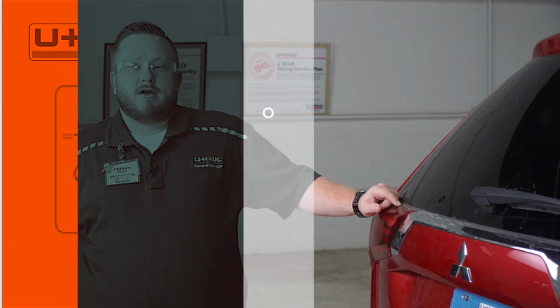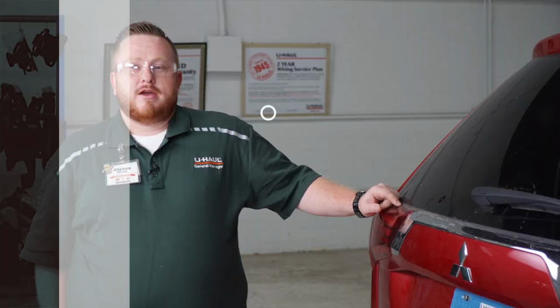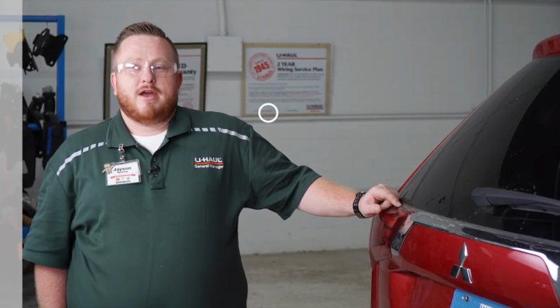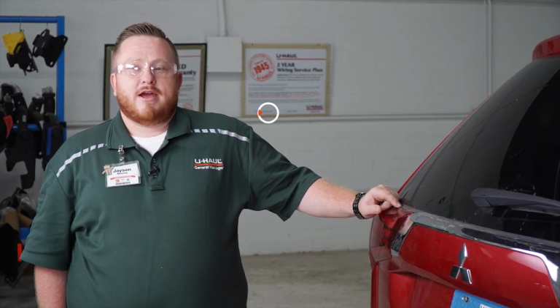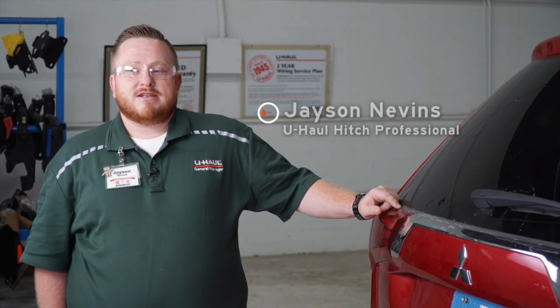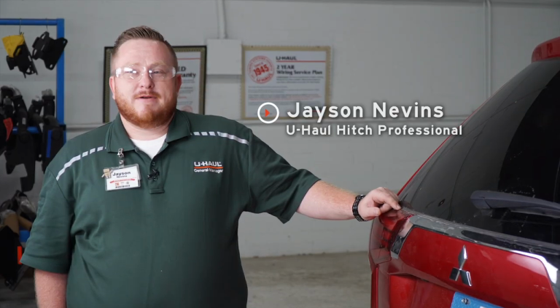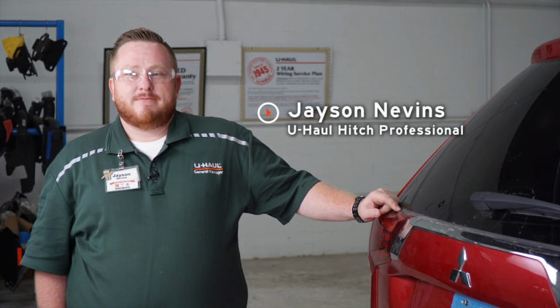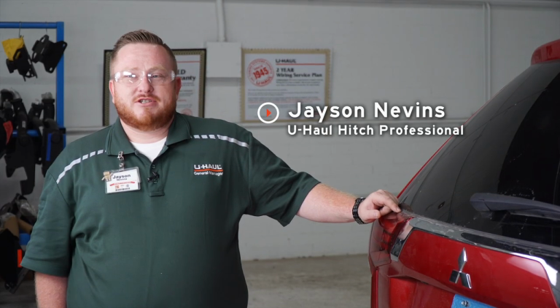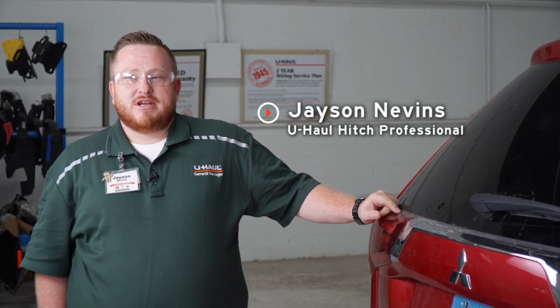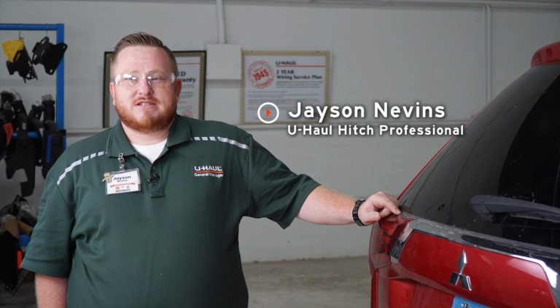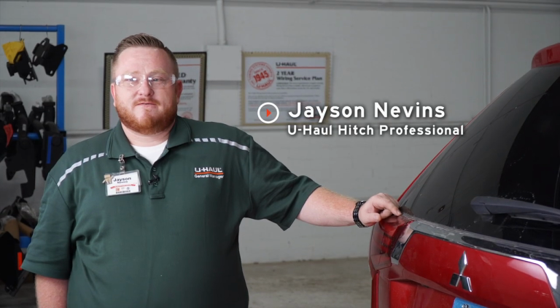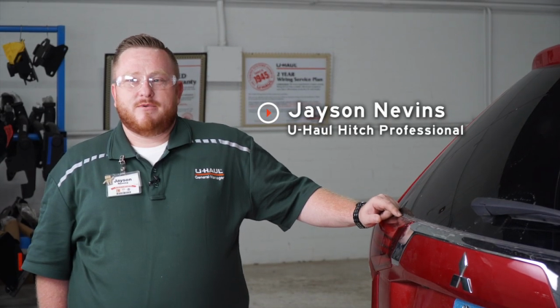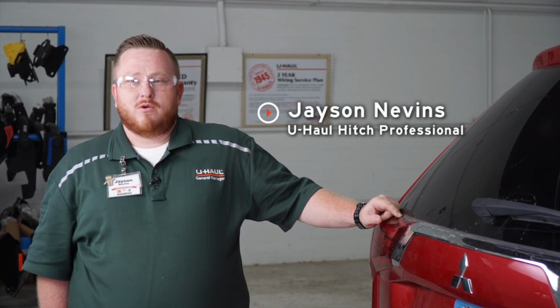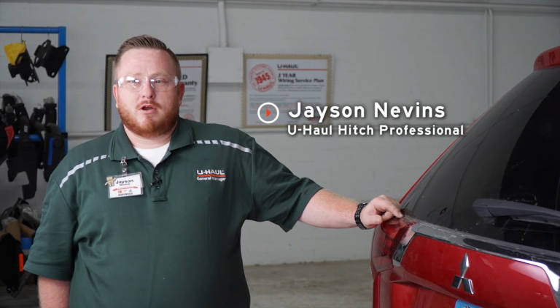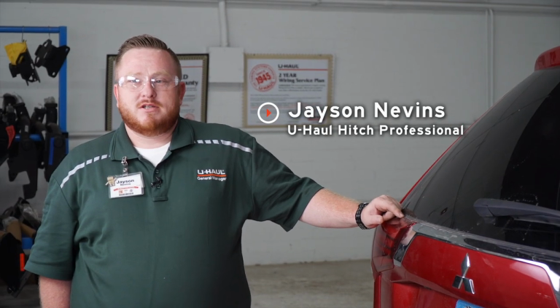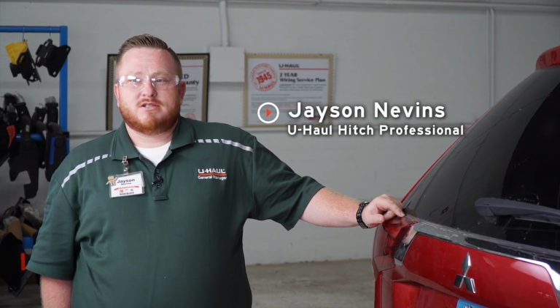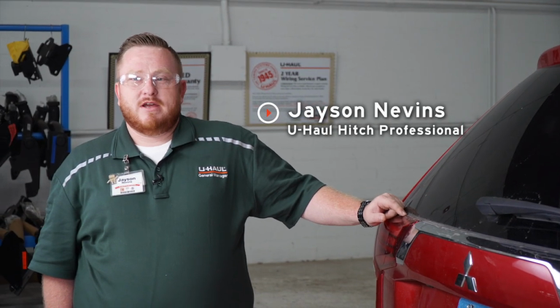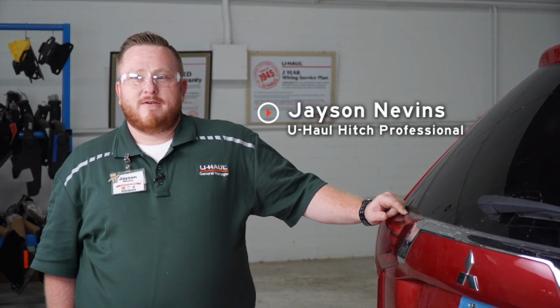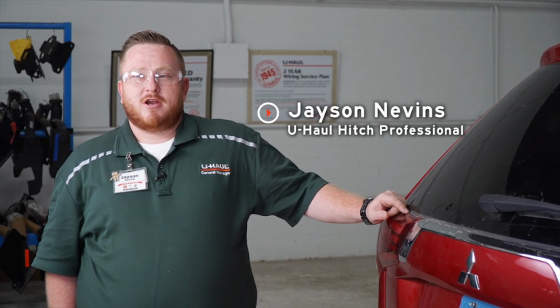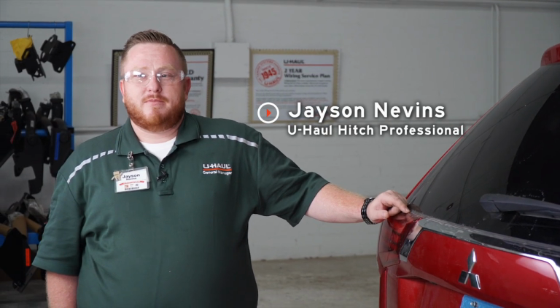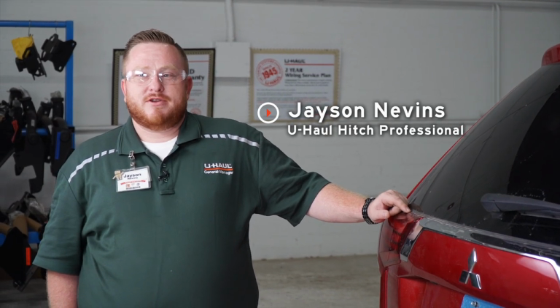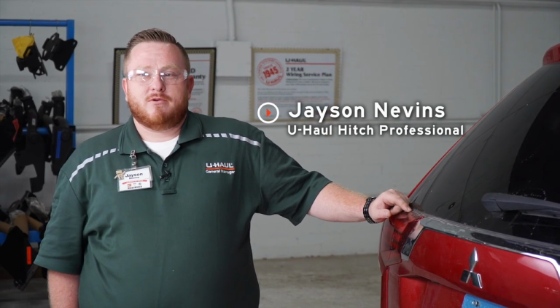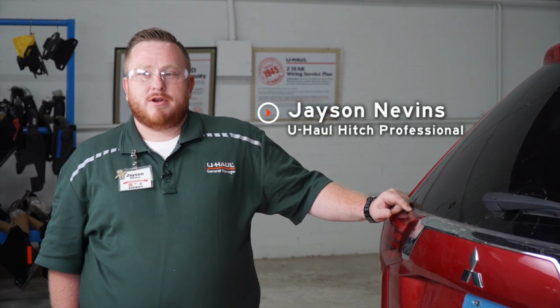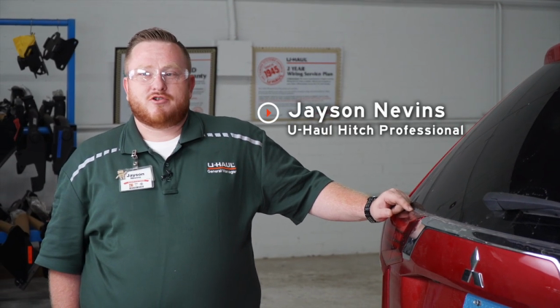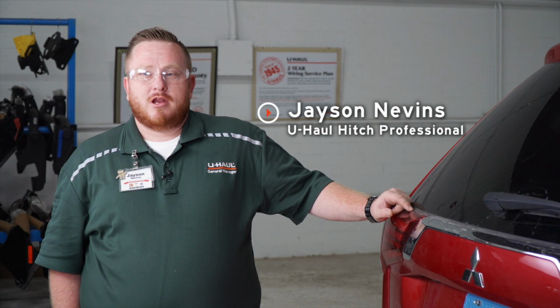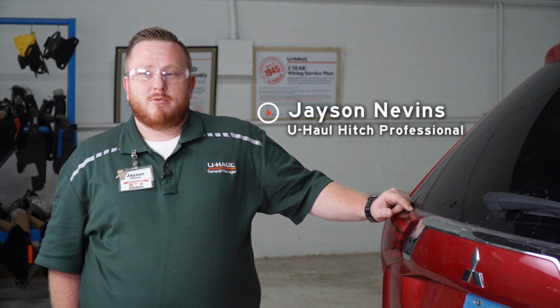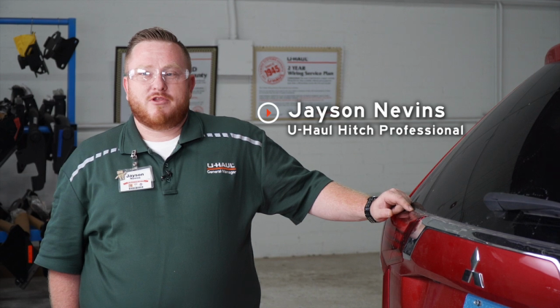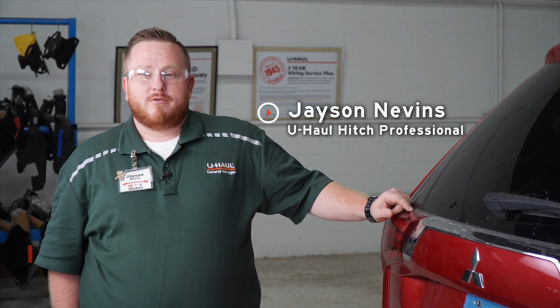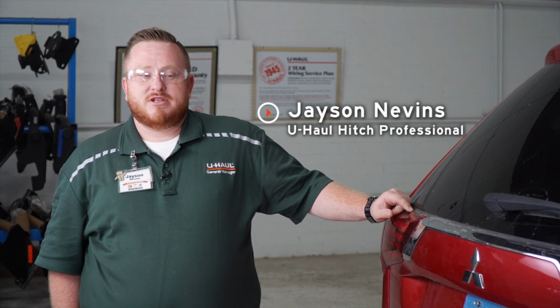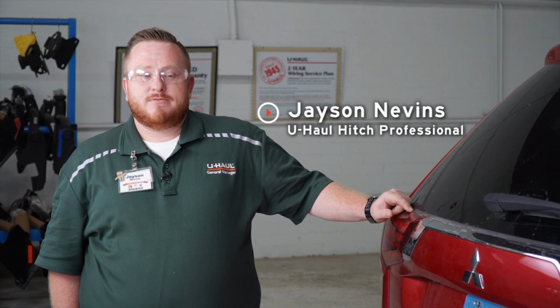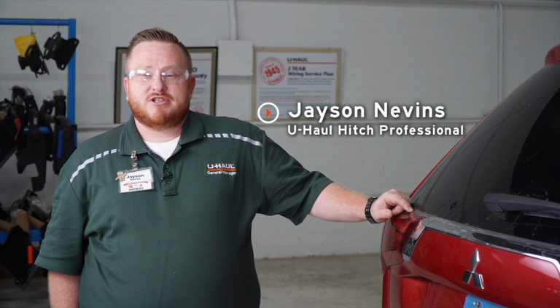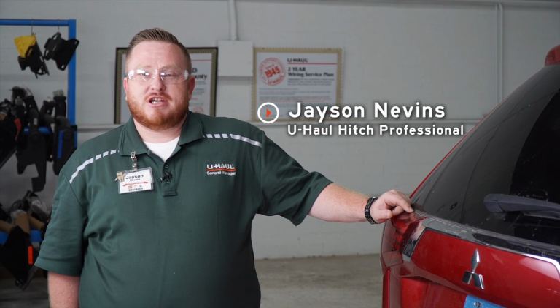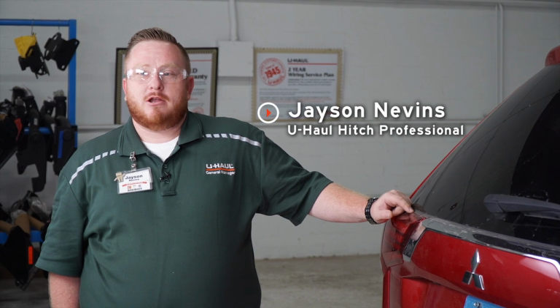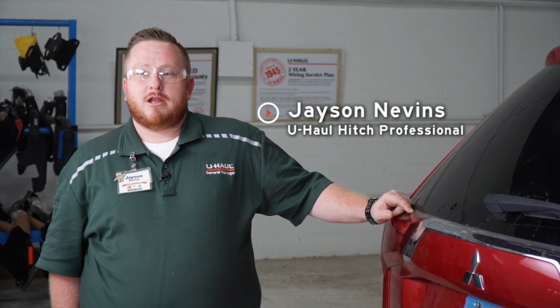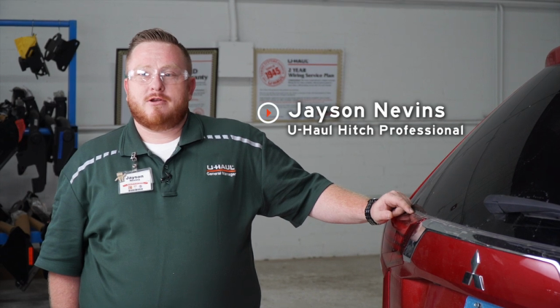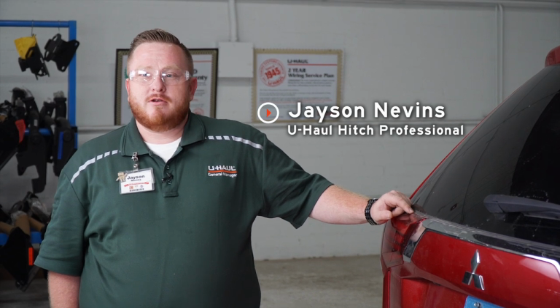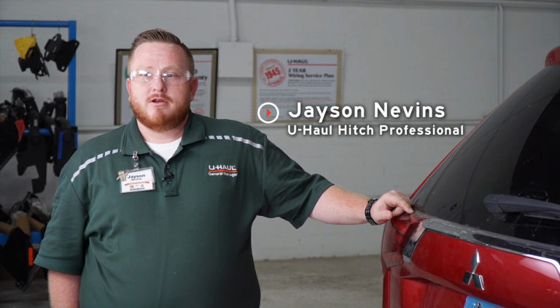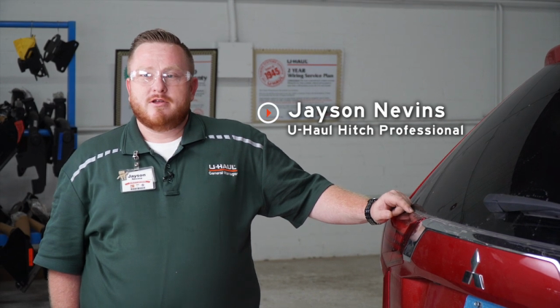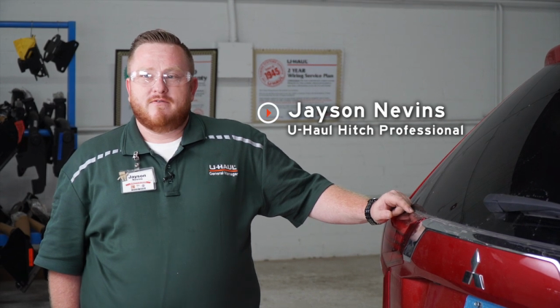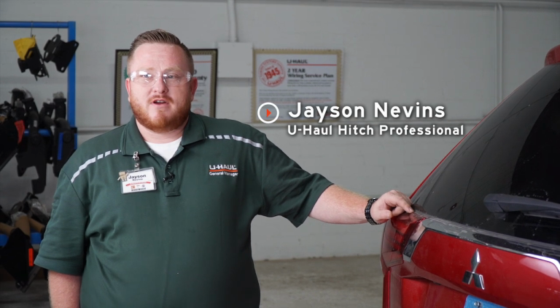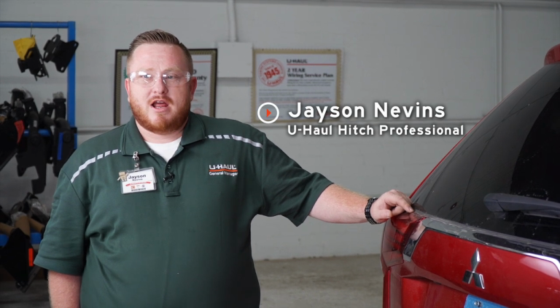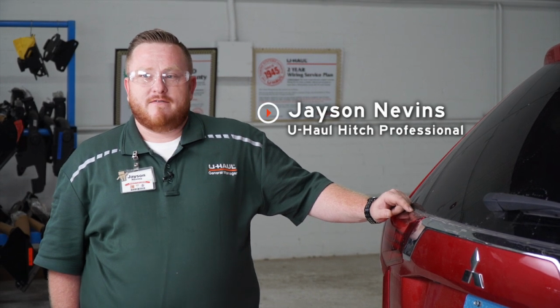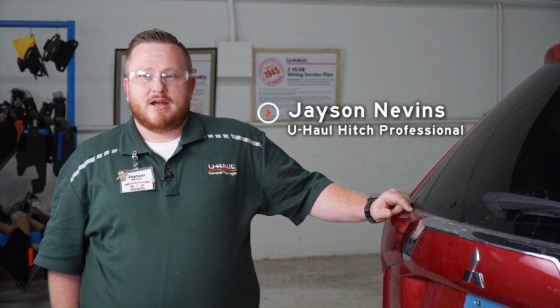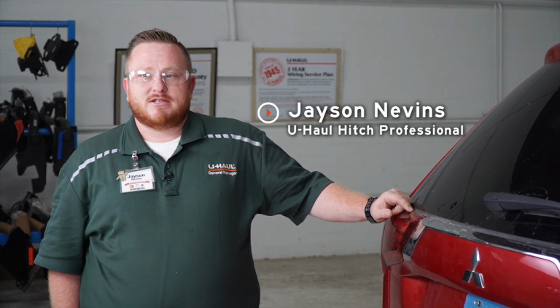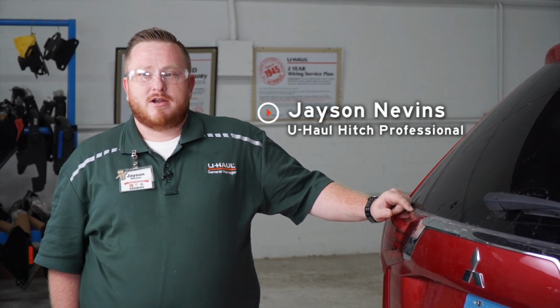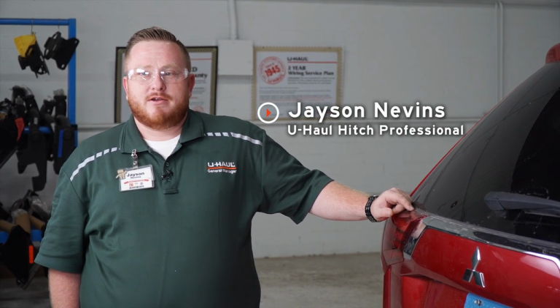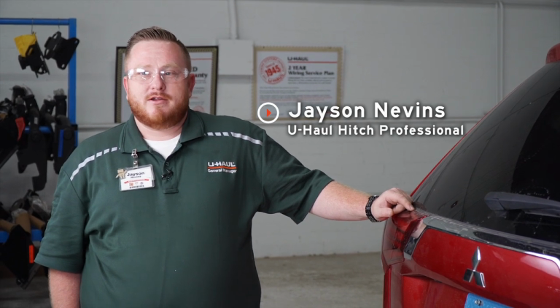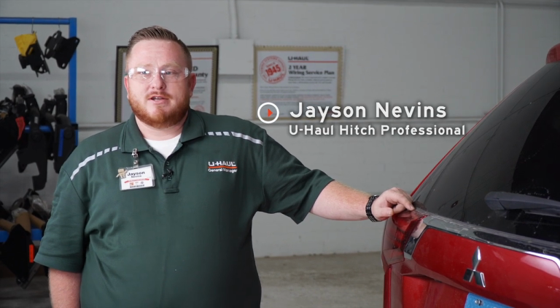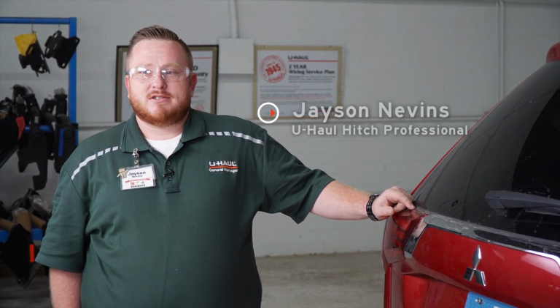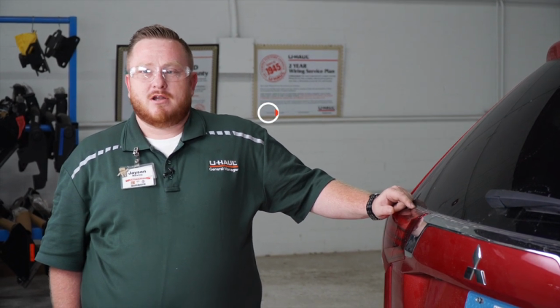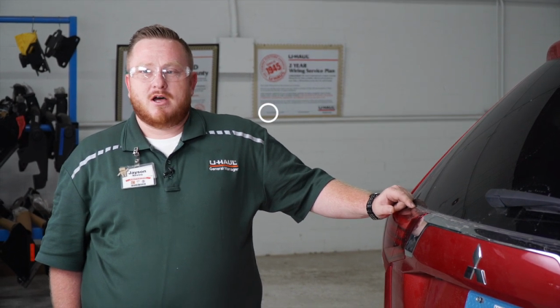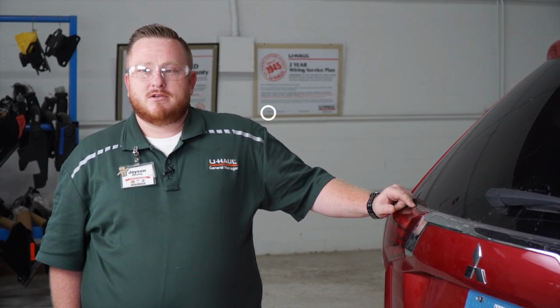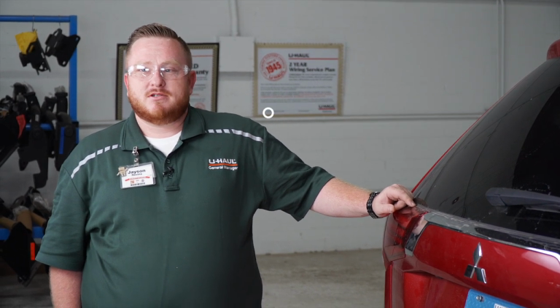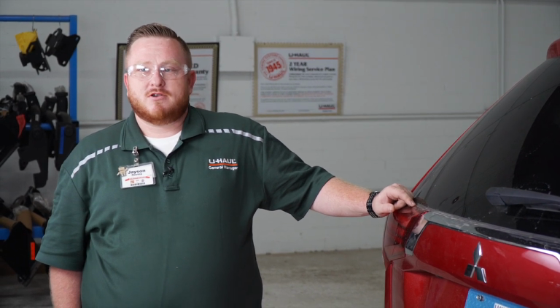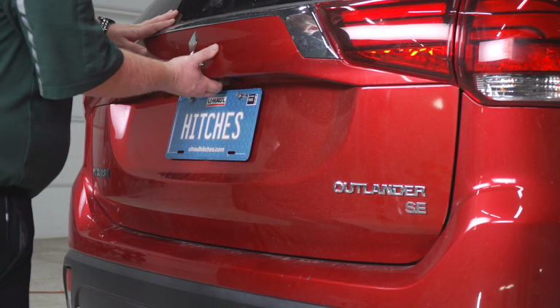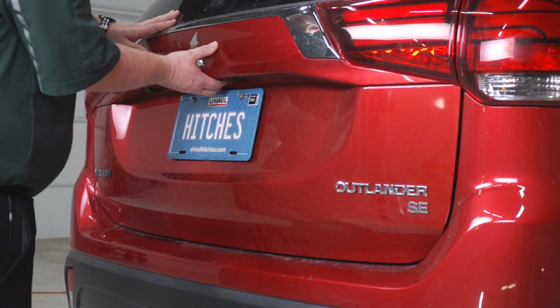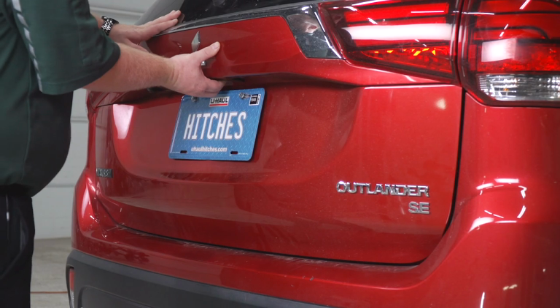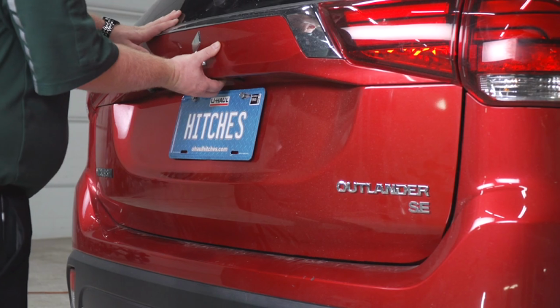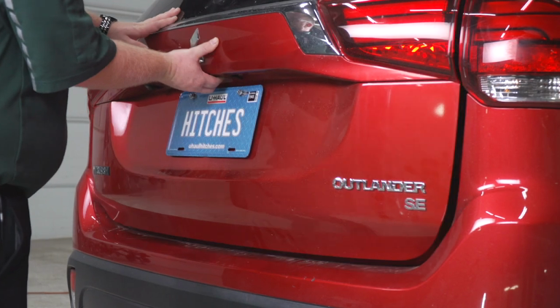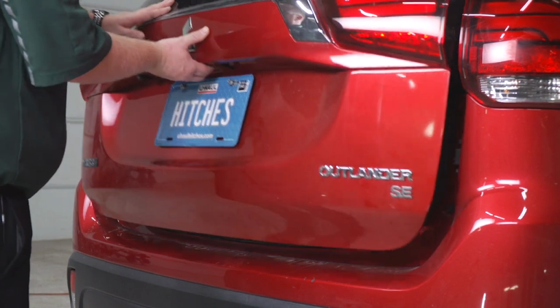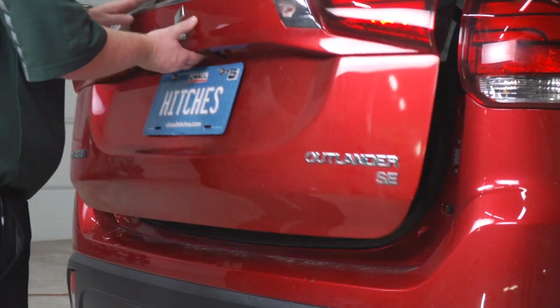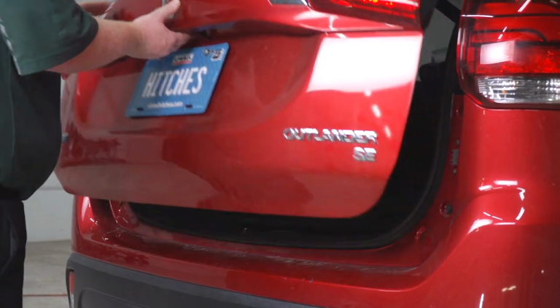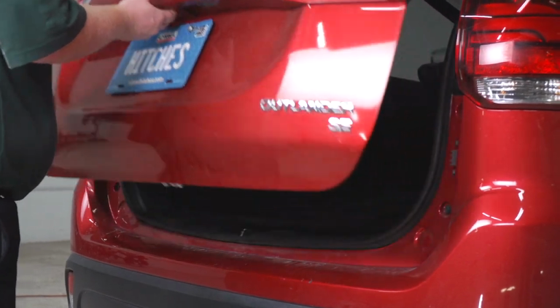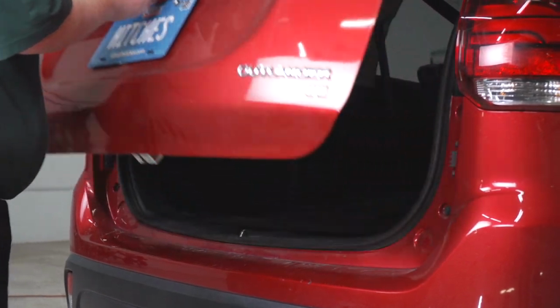Hey guys, my name is Jason from New Orleans. If you're going to be towing a trailer with your Mitsubishi Outlander, you've got to have lights on it. It's the law, so I'm going to show you how easy the install is.